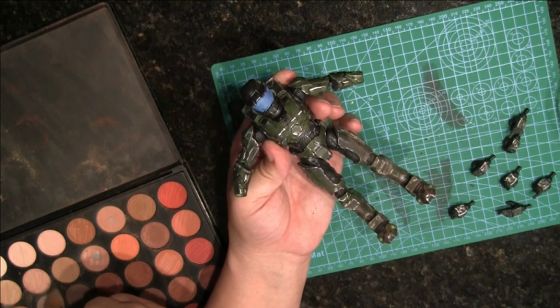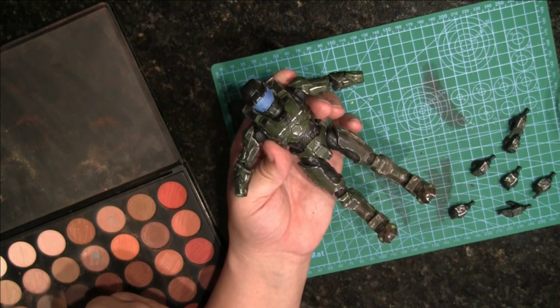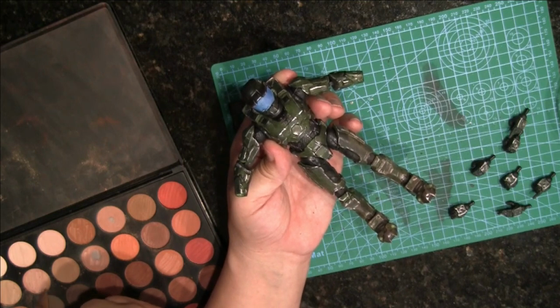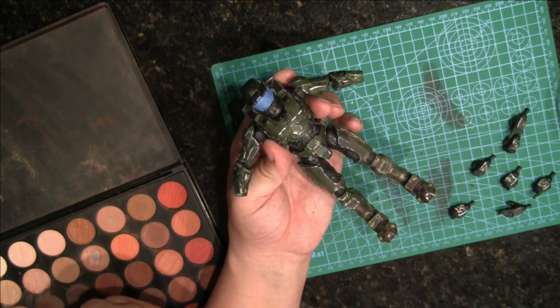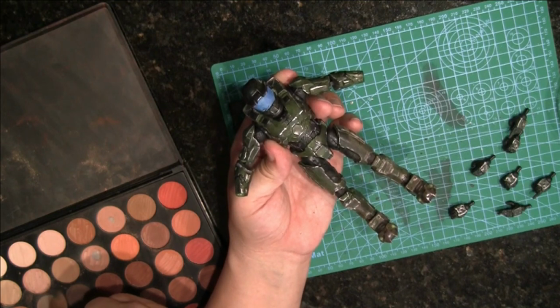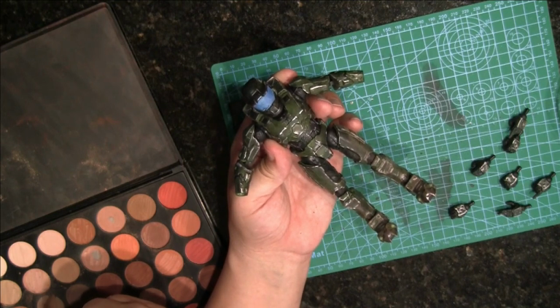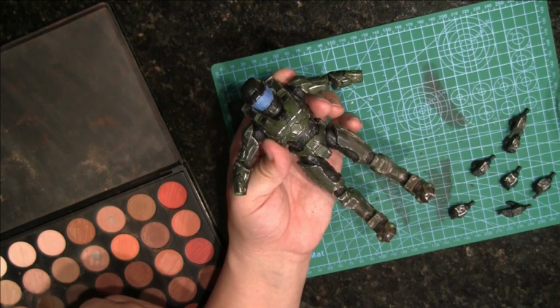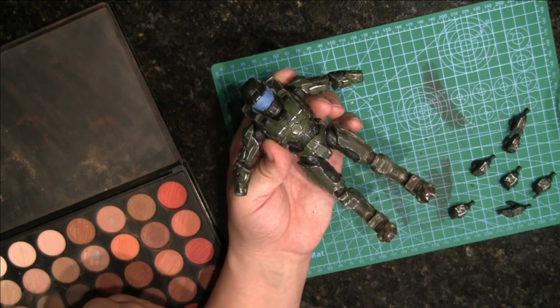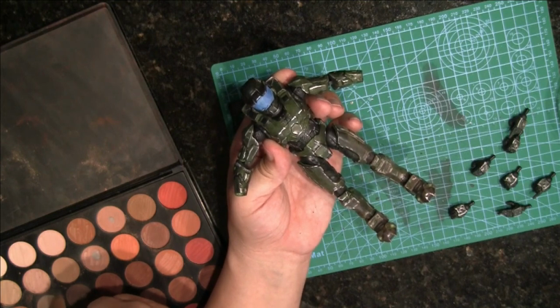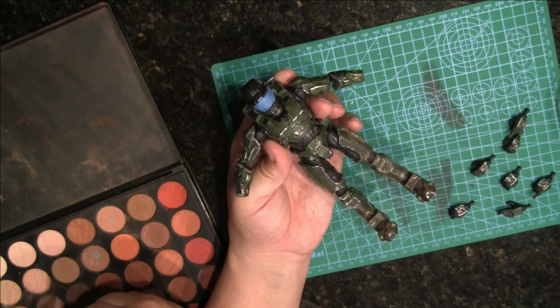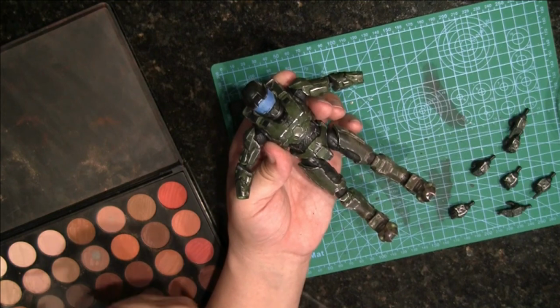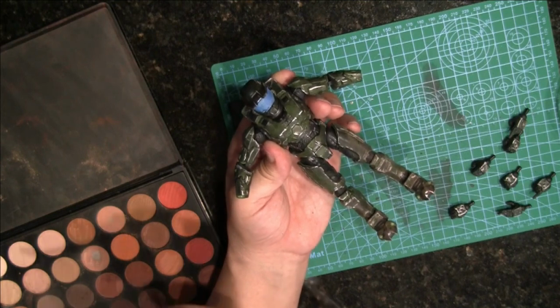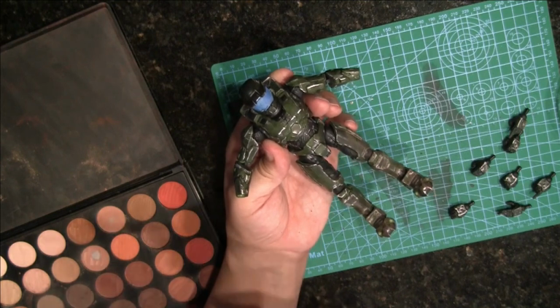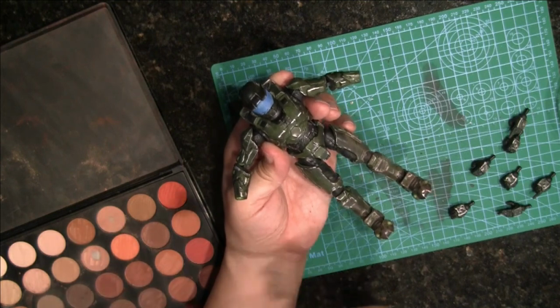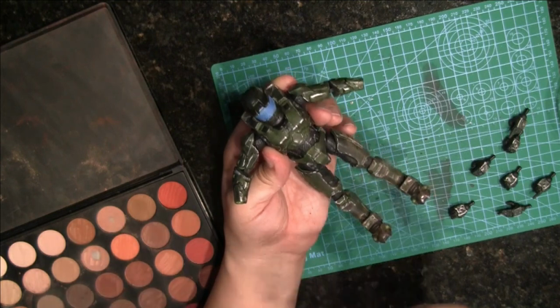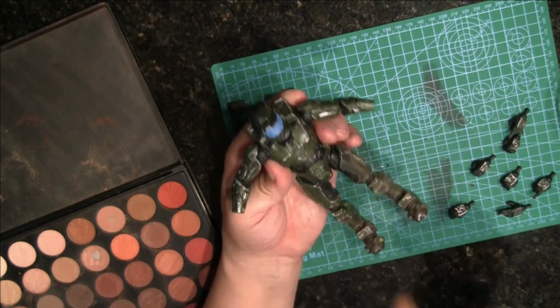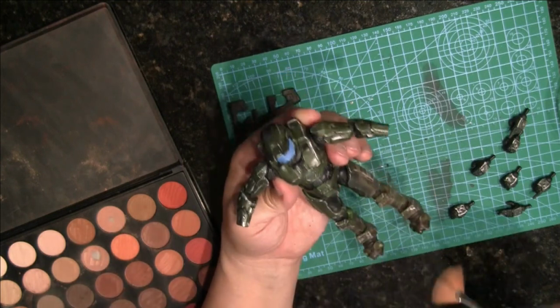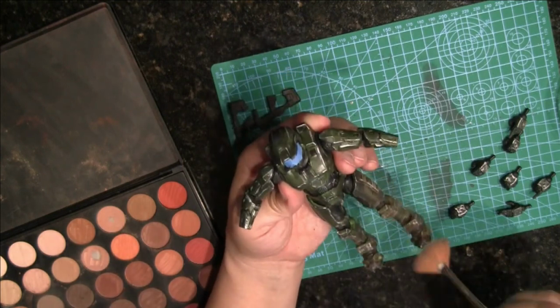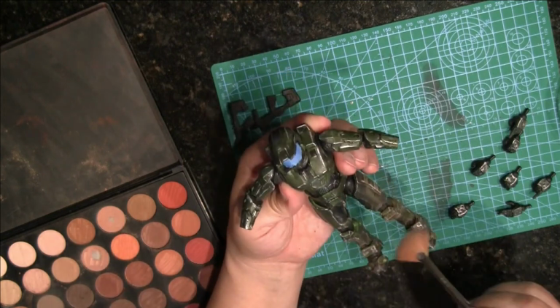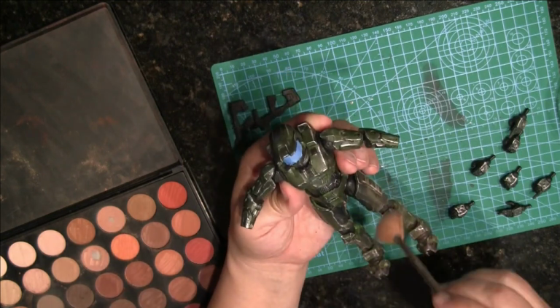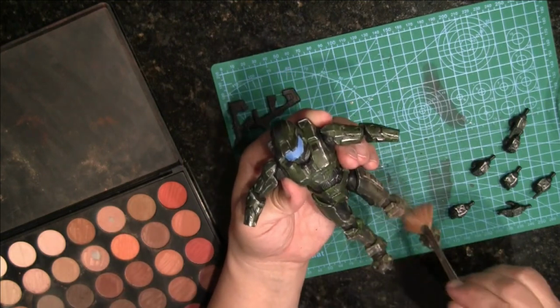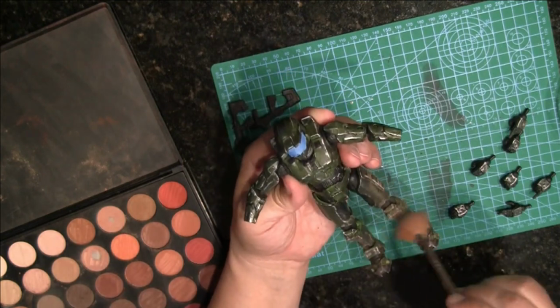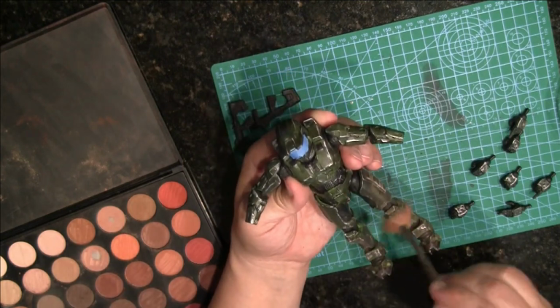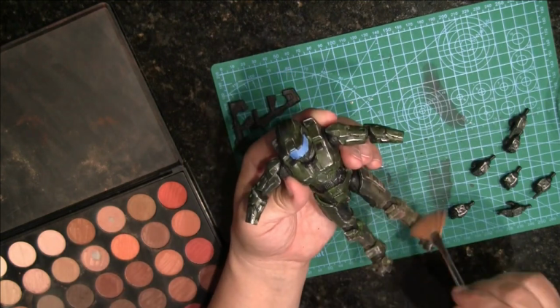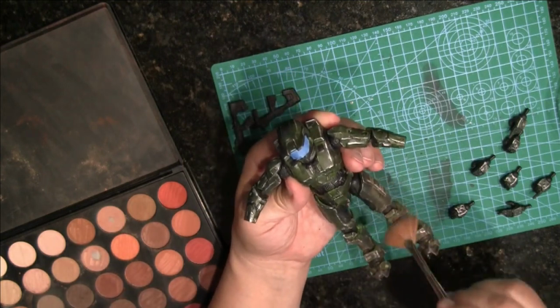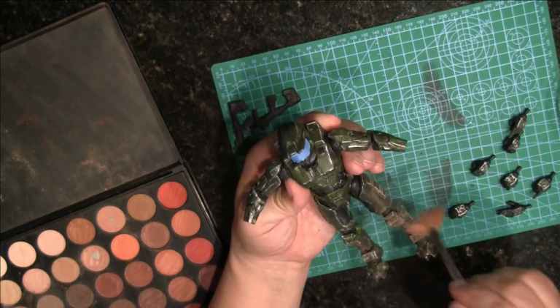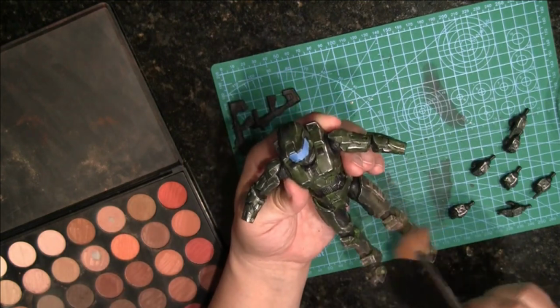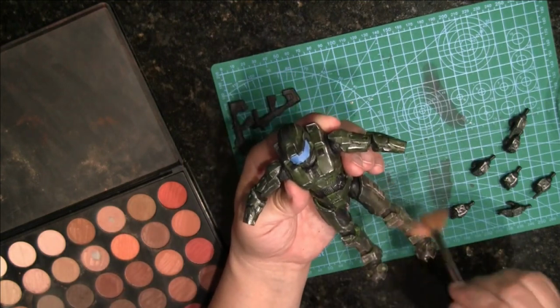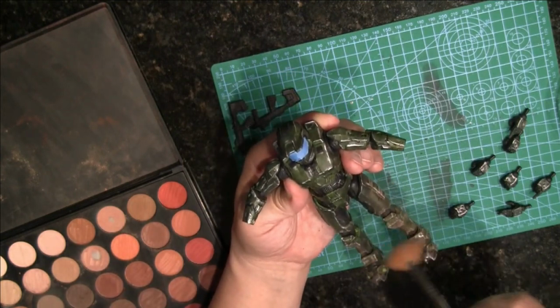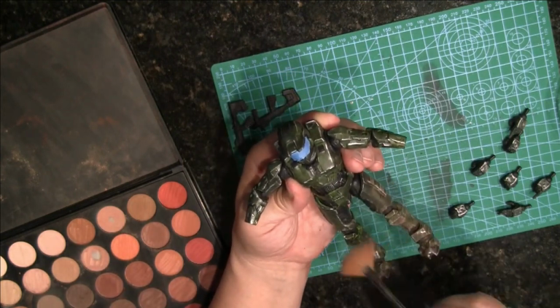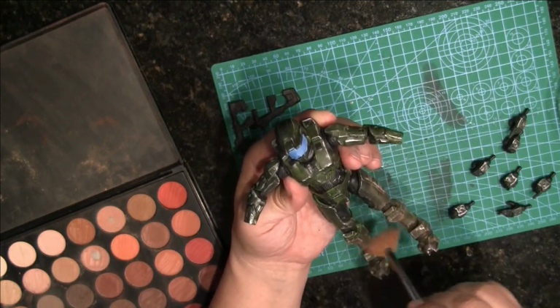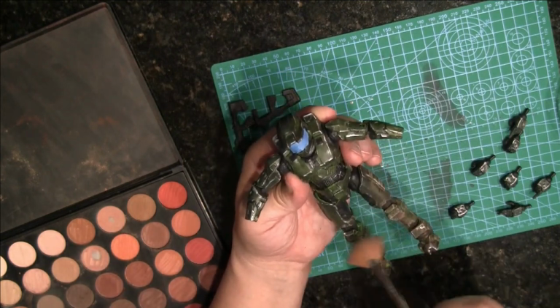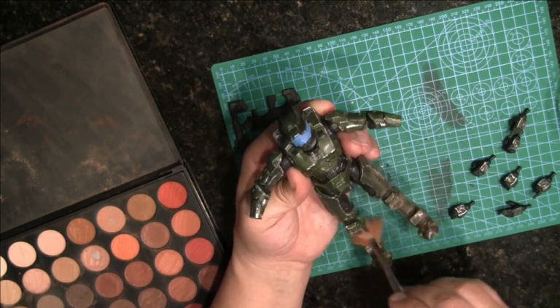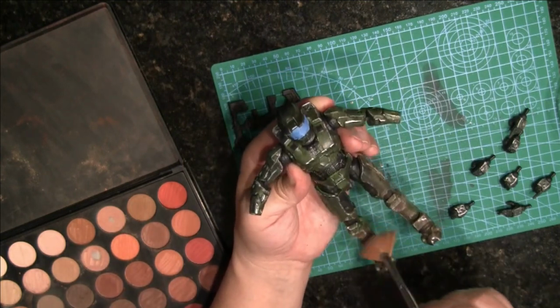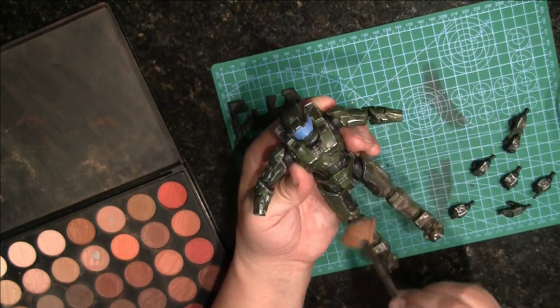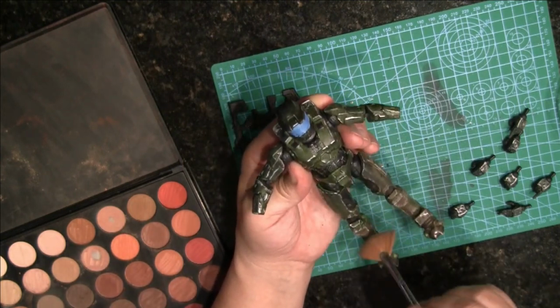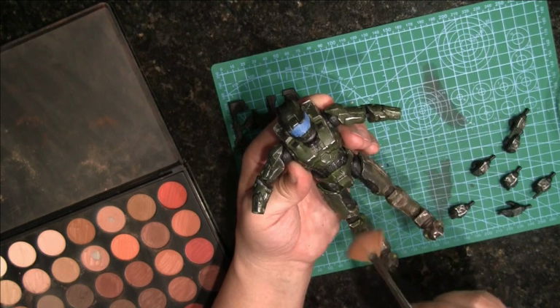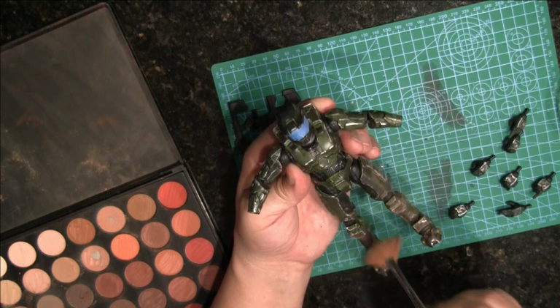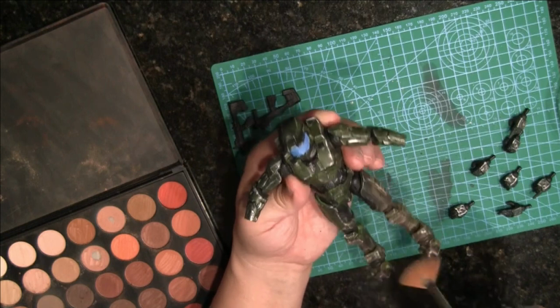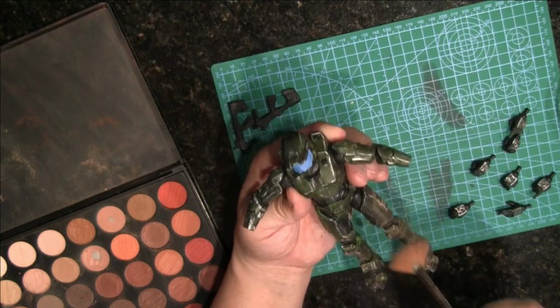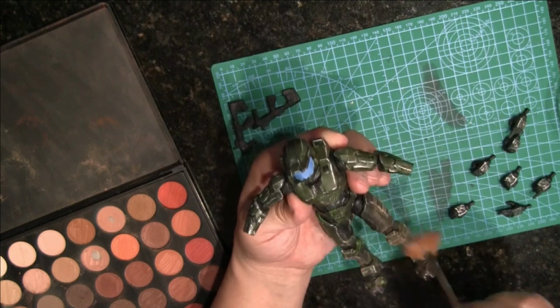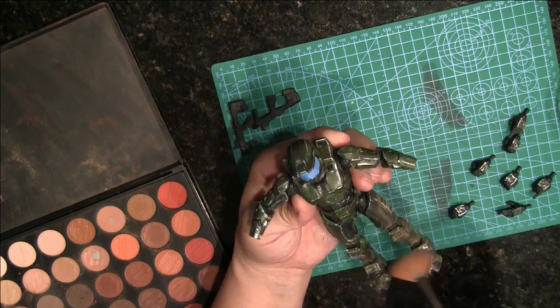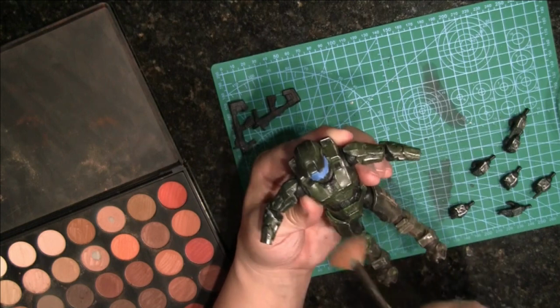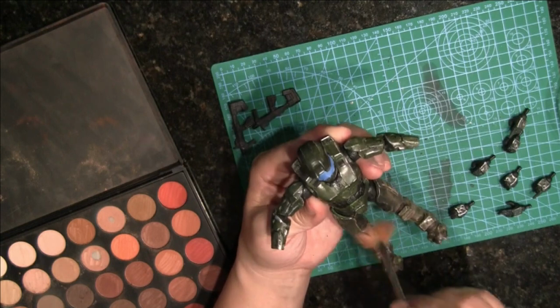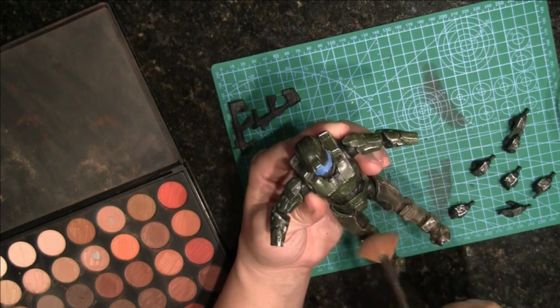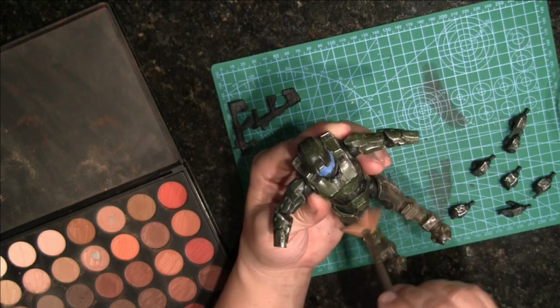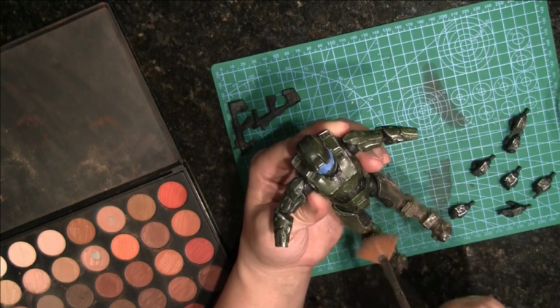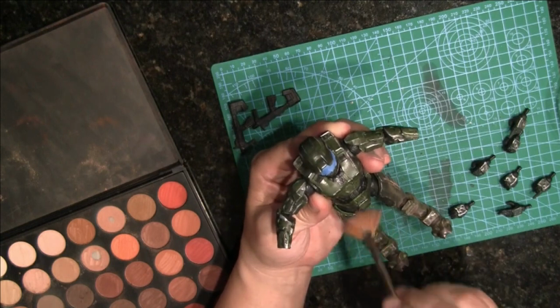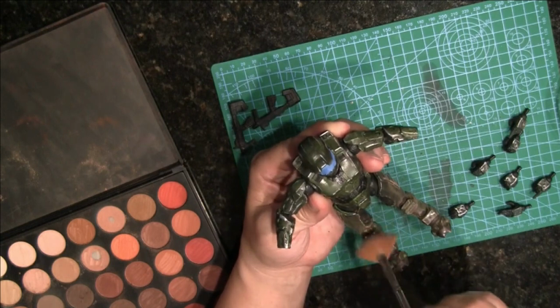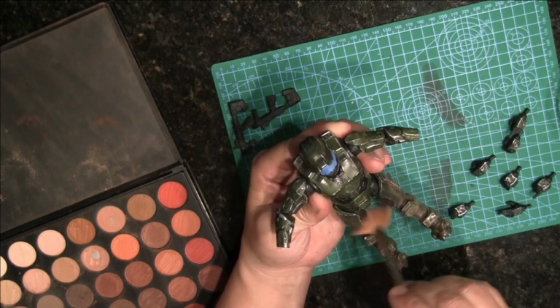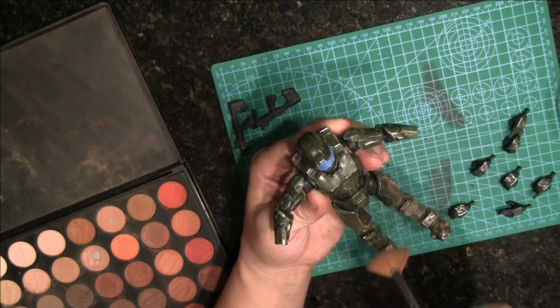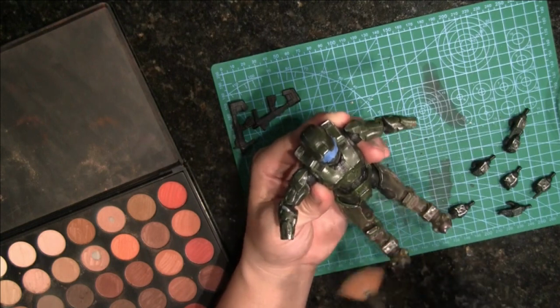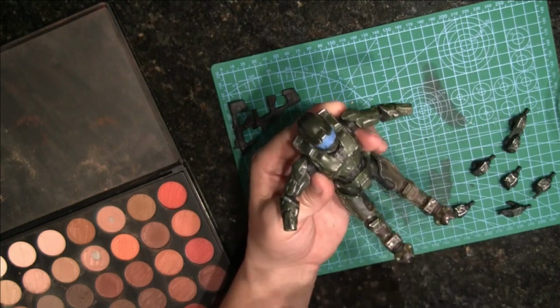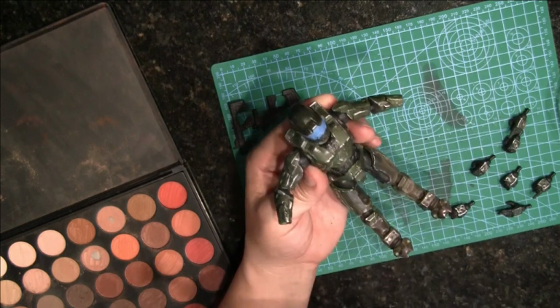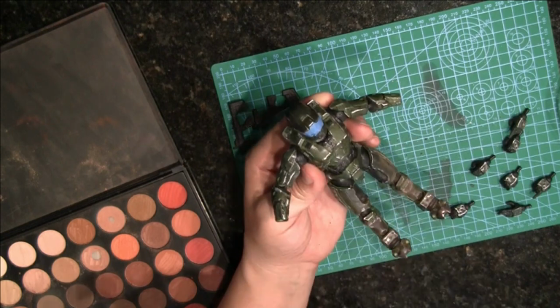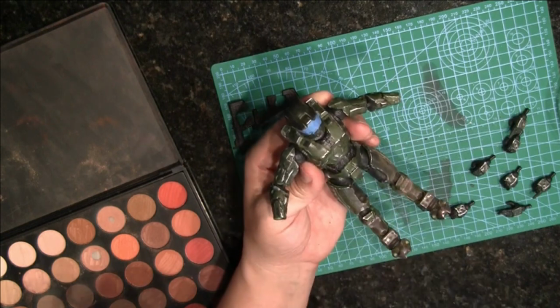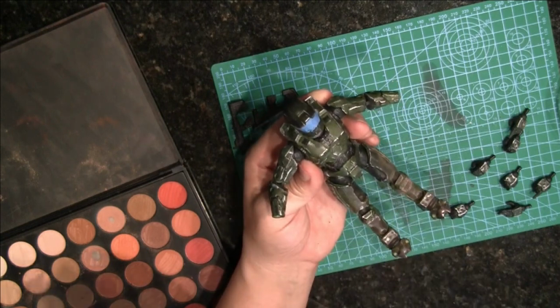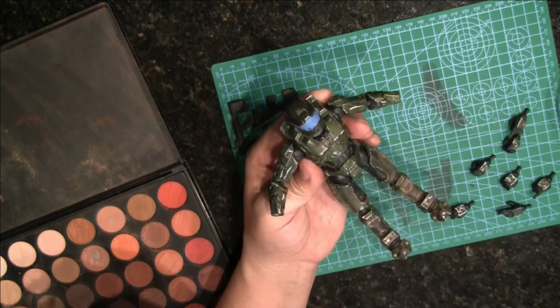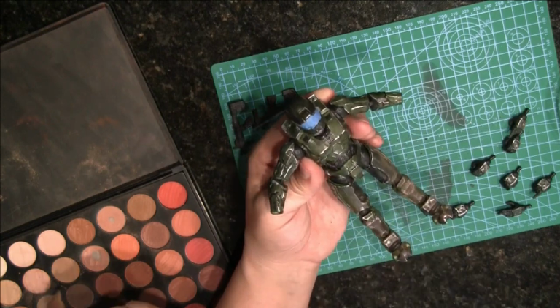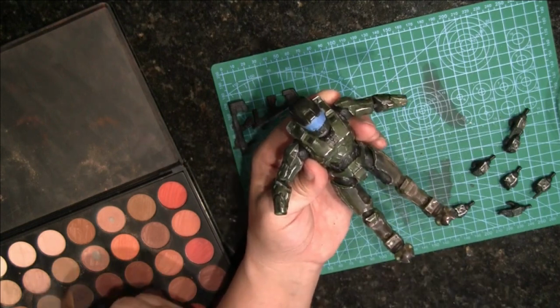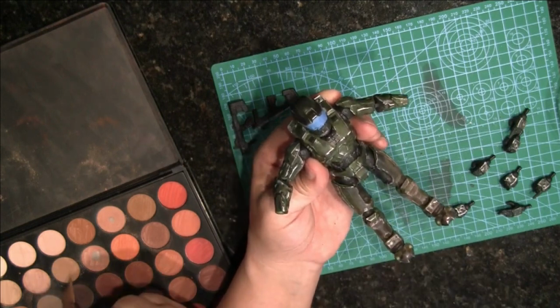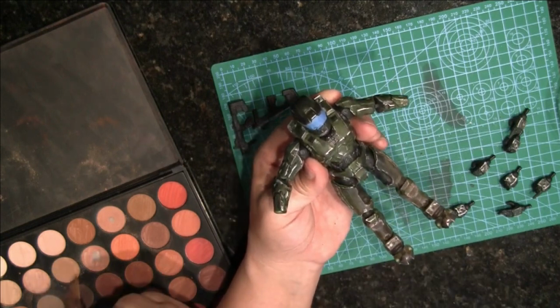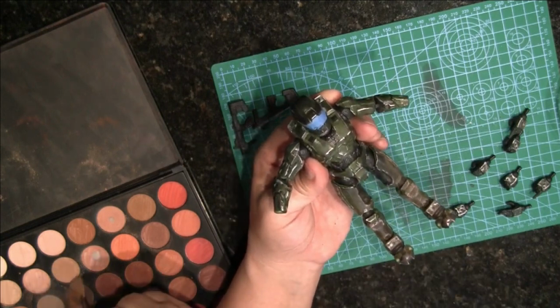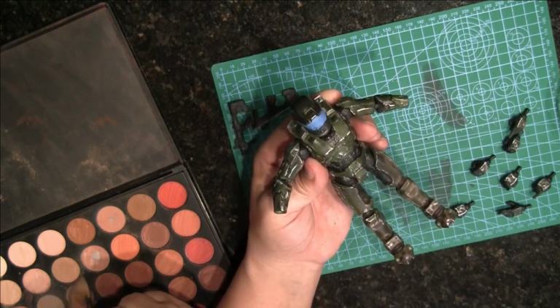And you've probably noticed the blue tape on his visor — I wanted to keep that nice and shiny. I didn't want to matte it down.